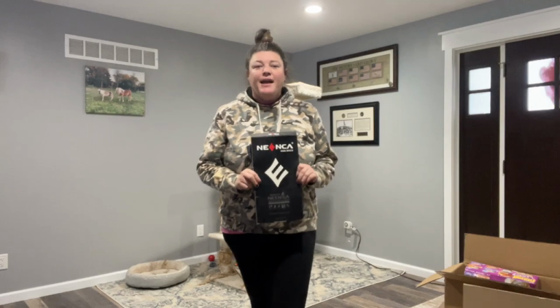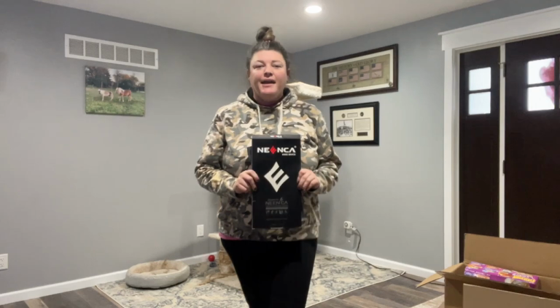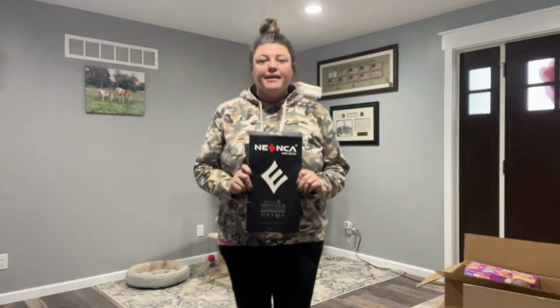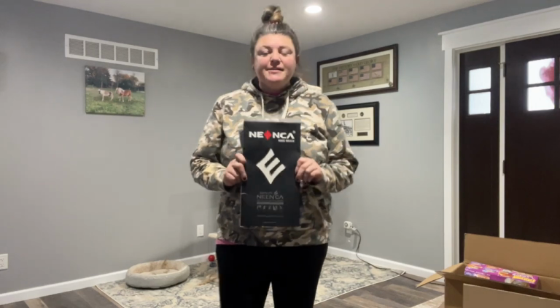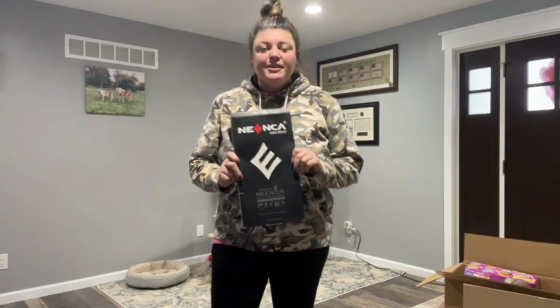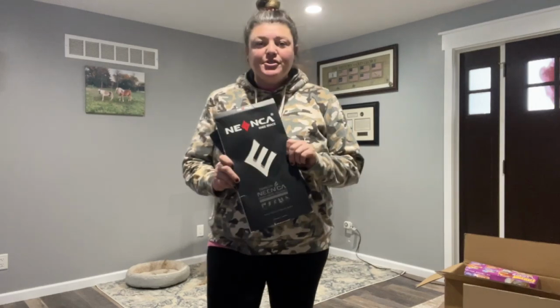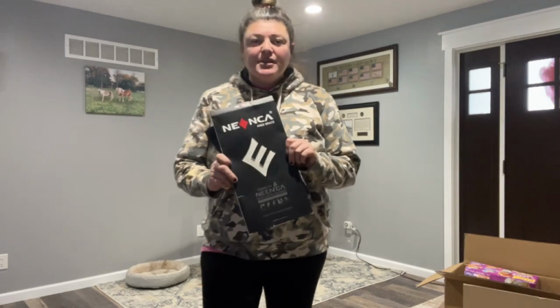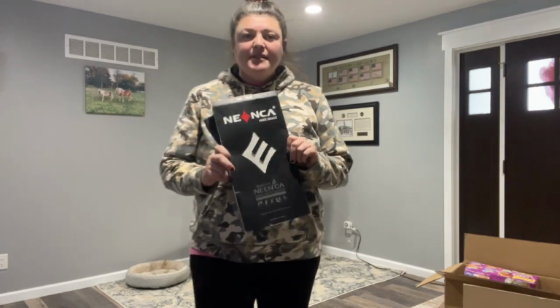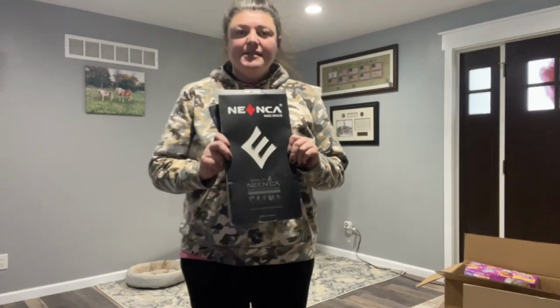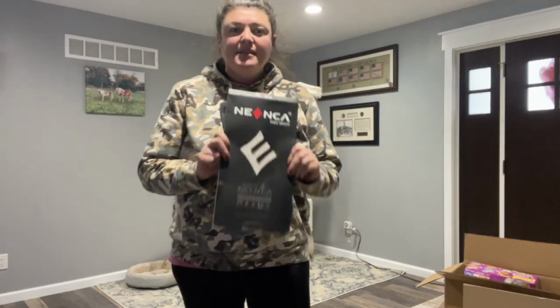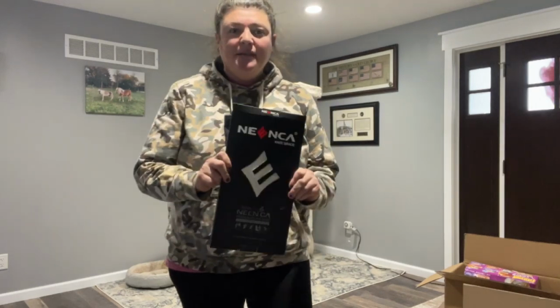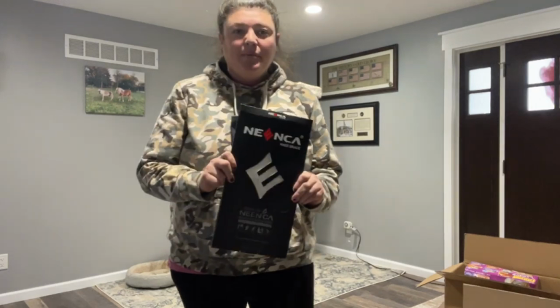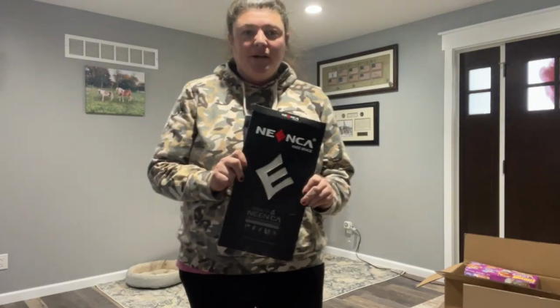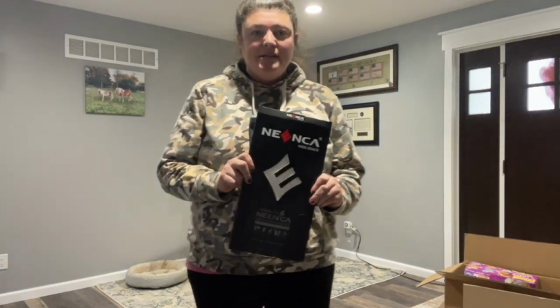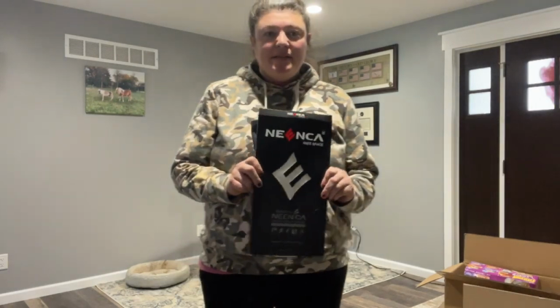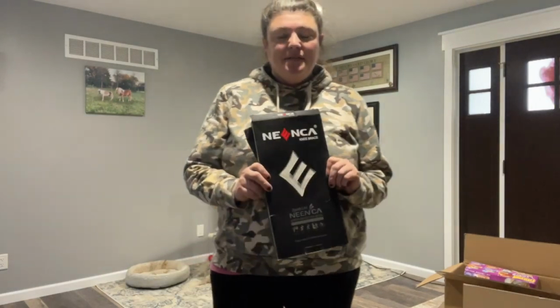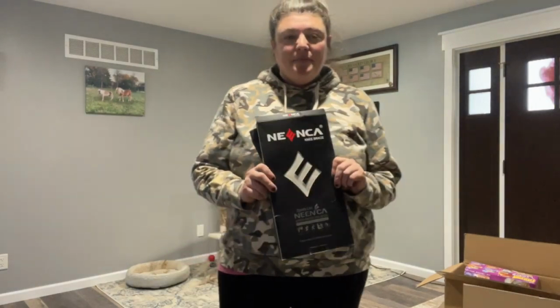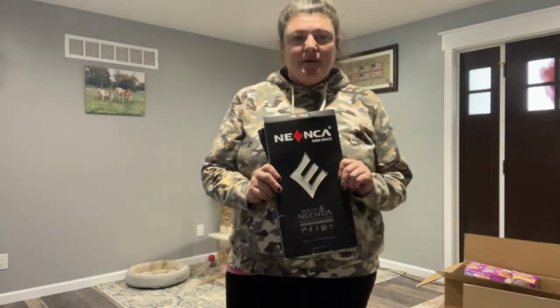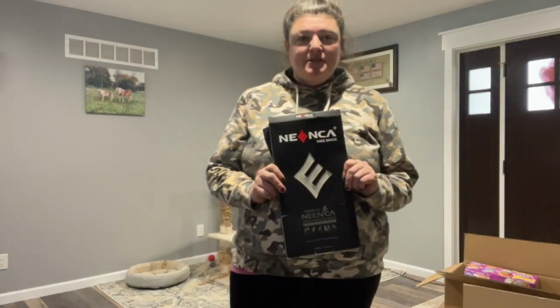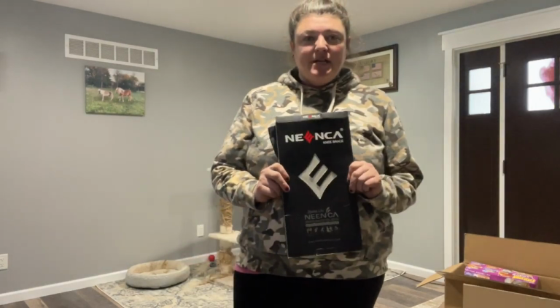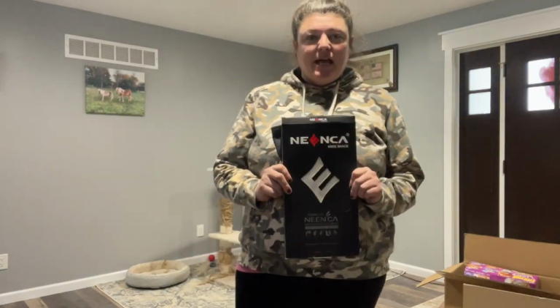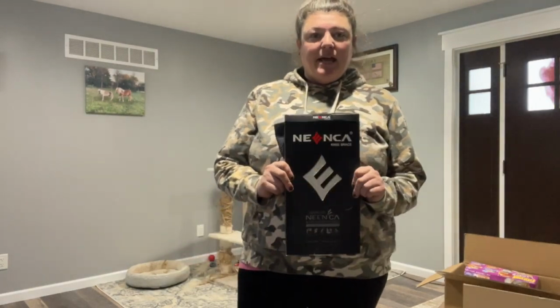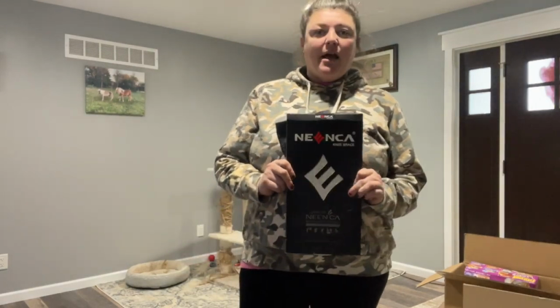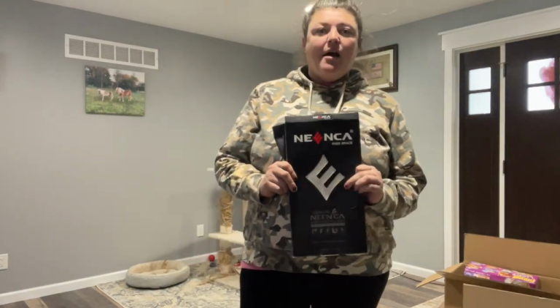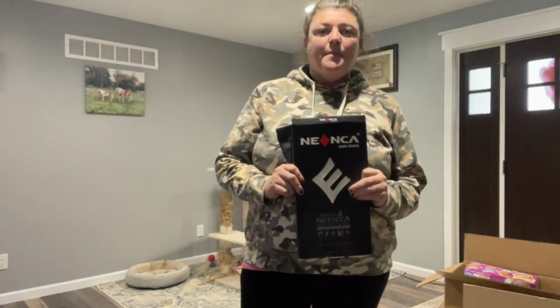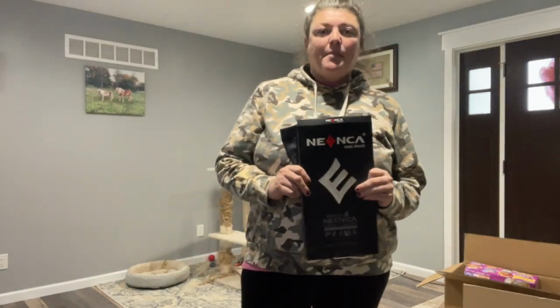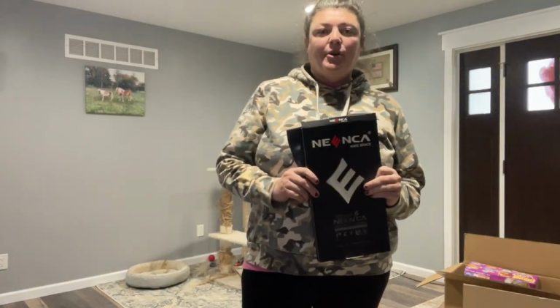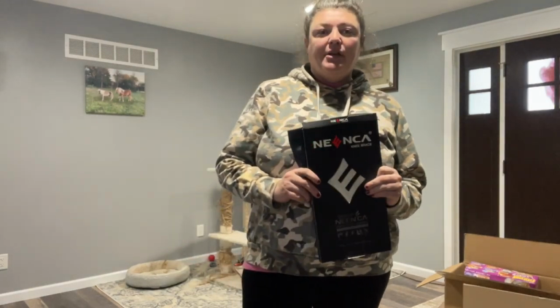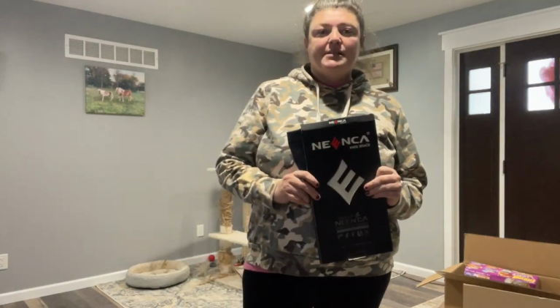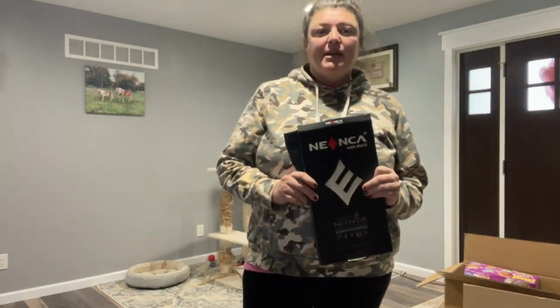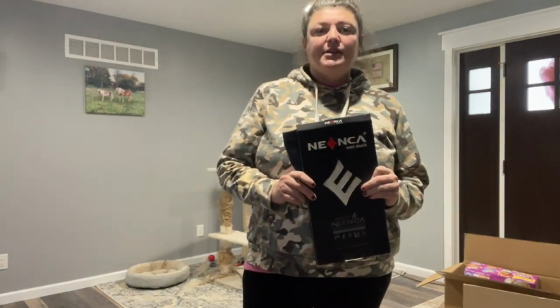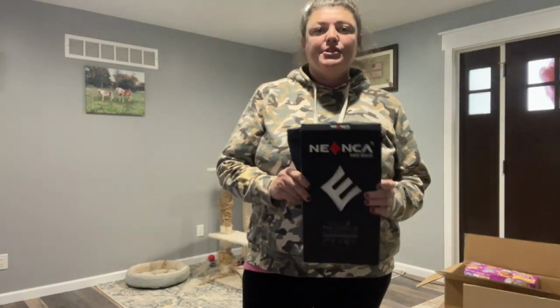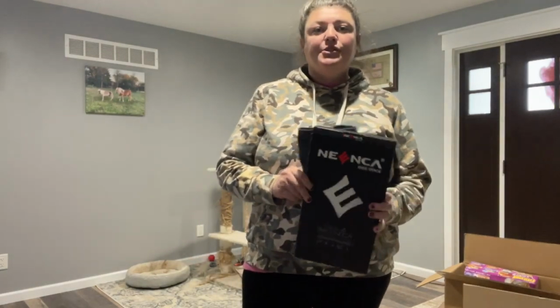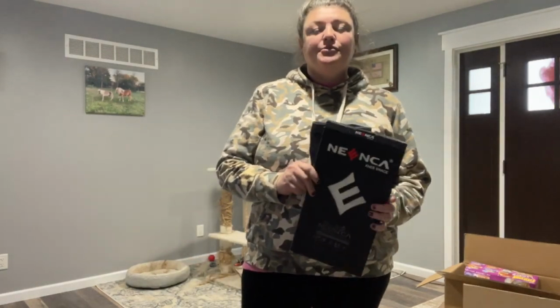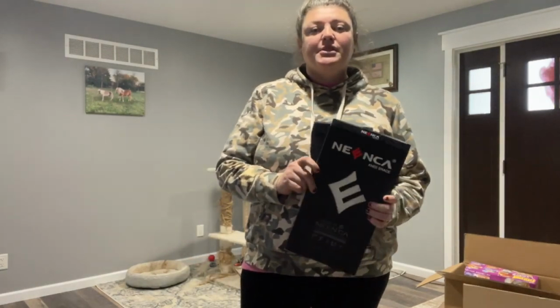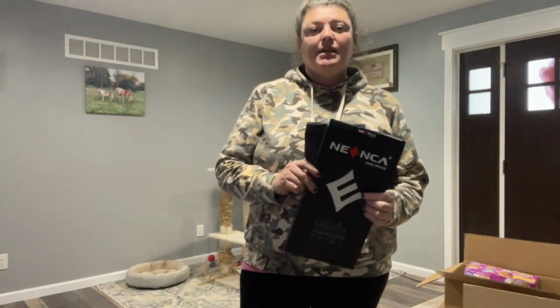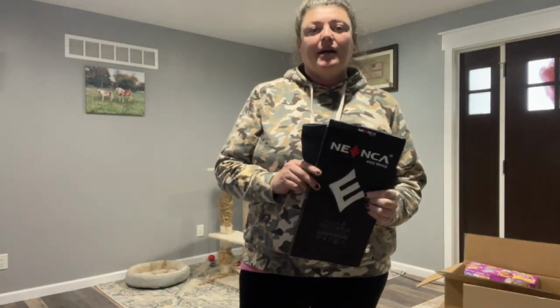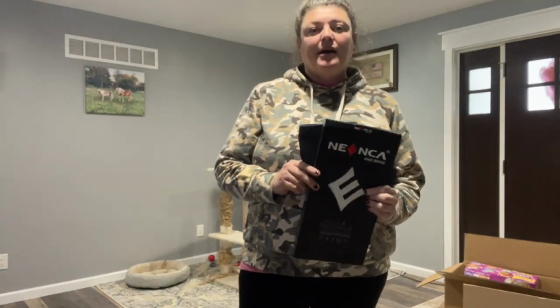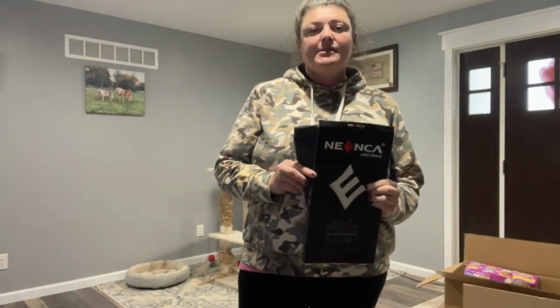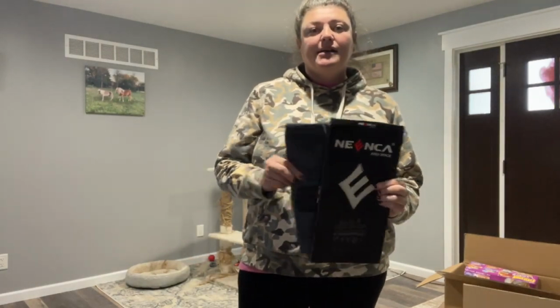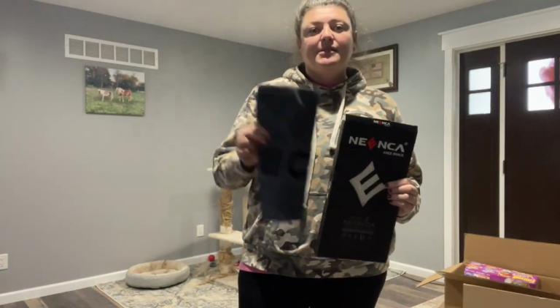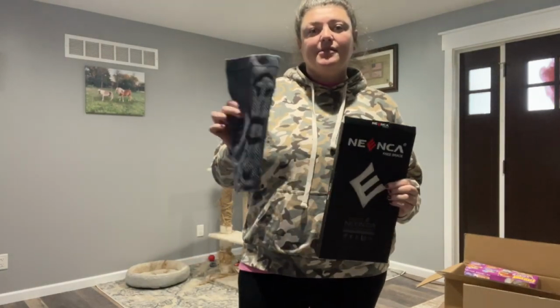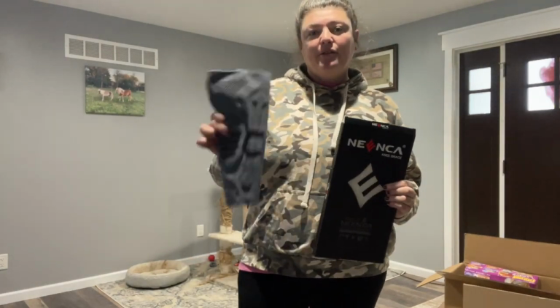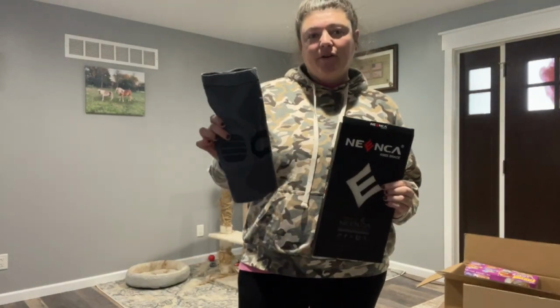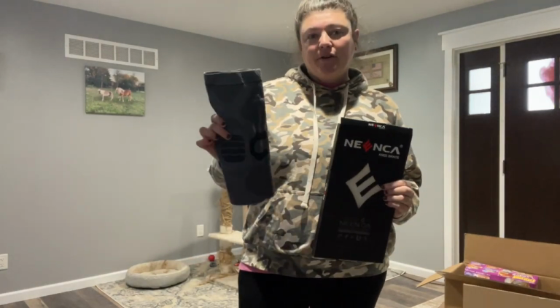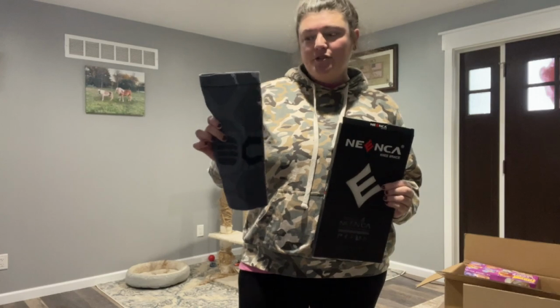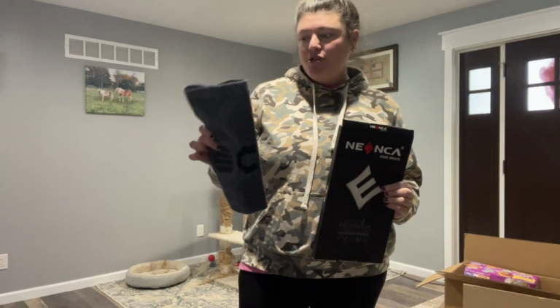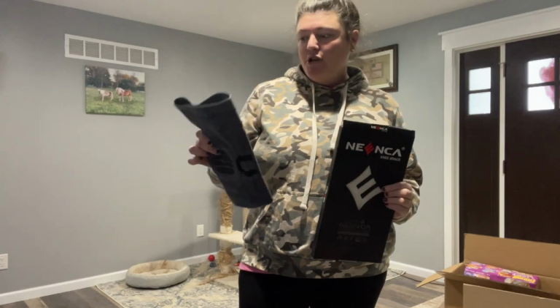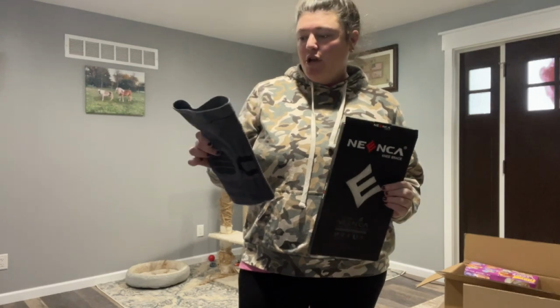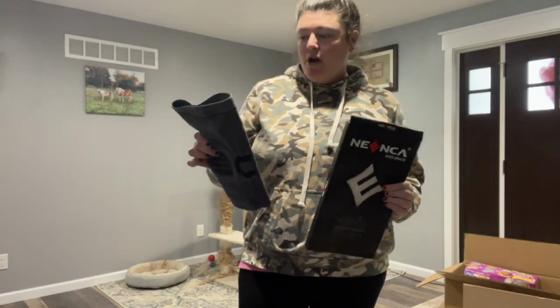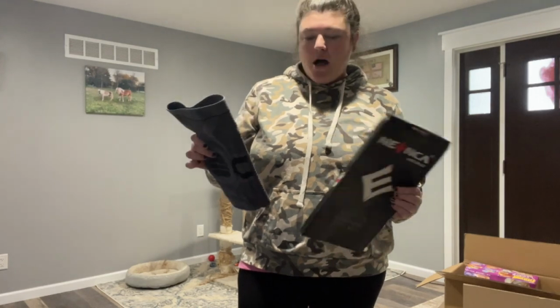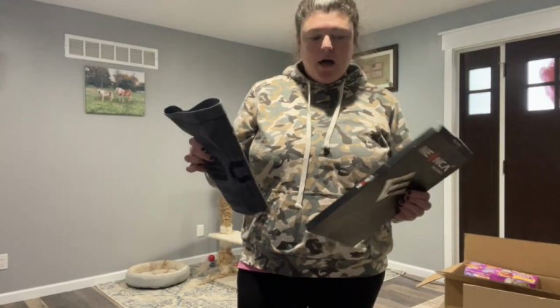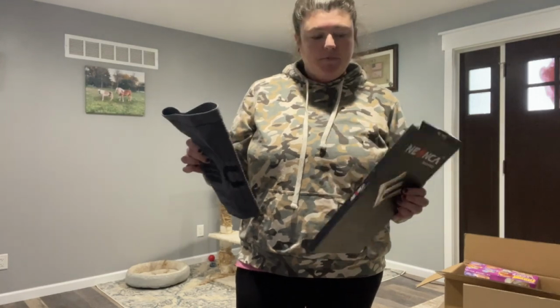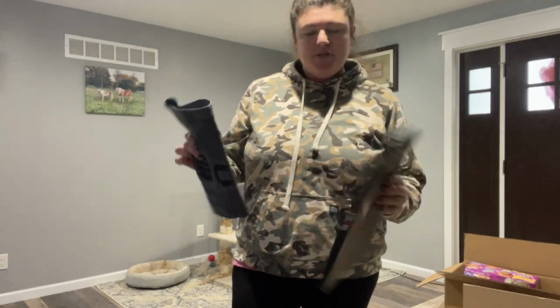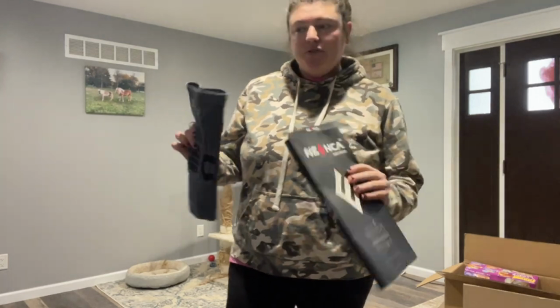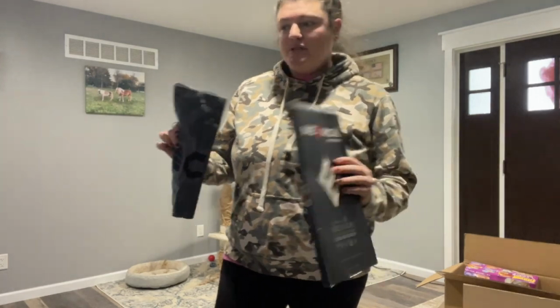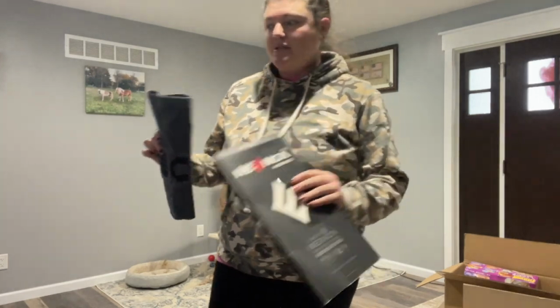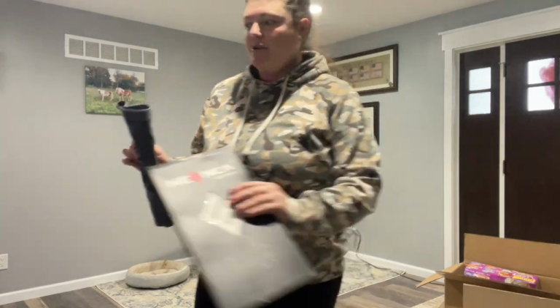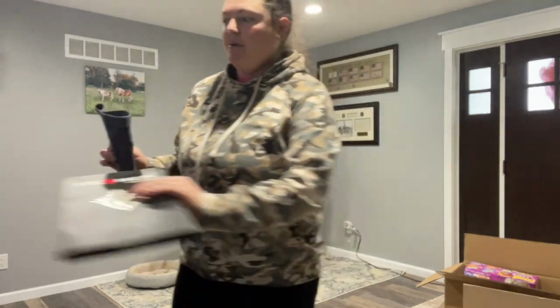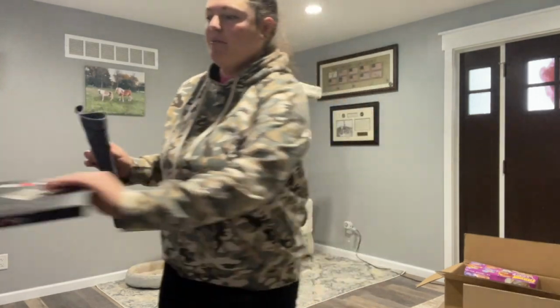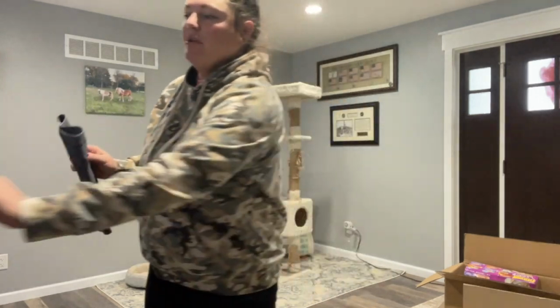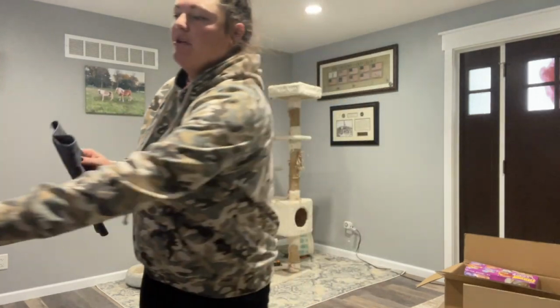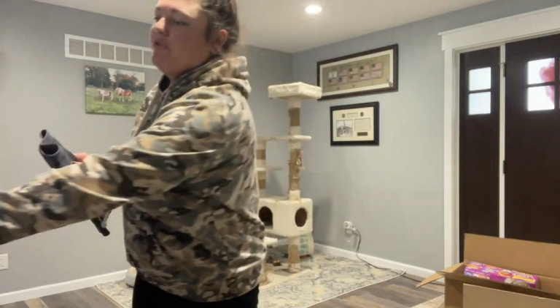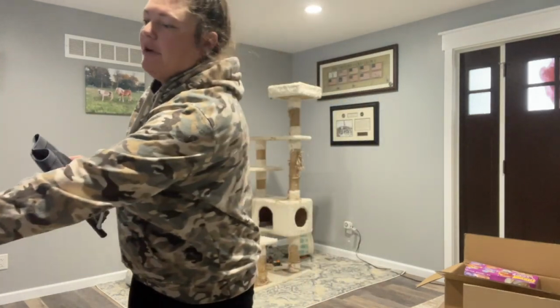Hey guys, I just got this knee brace in the mail today. I'm pretty excited to use it. I got a size large, so this is going to be really great.